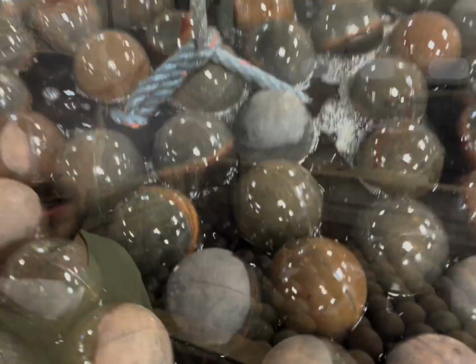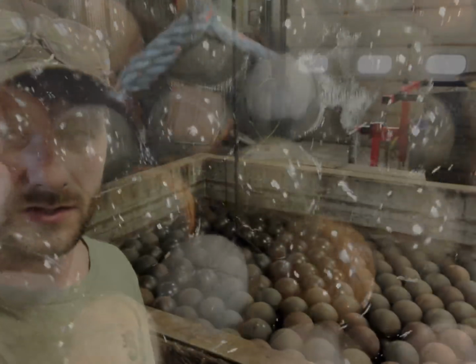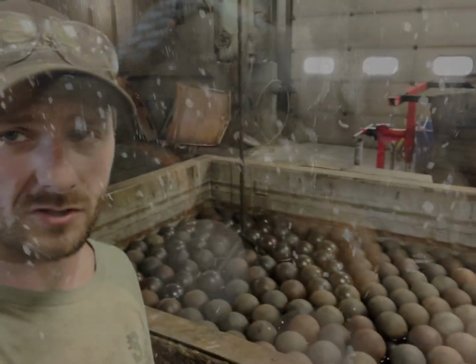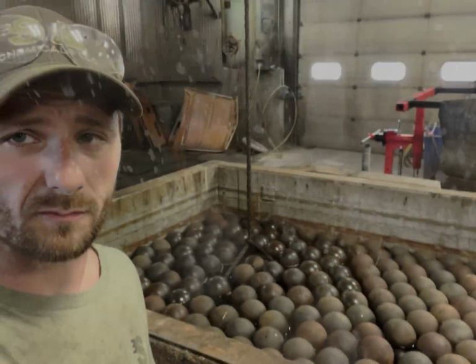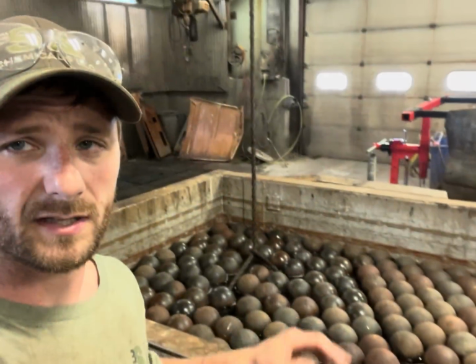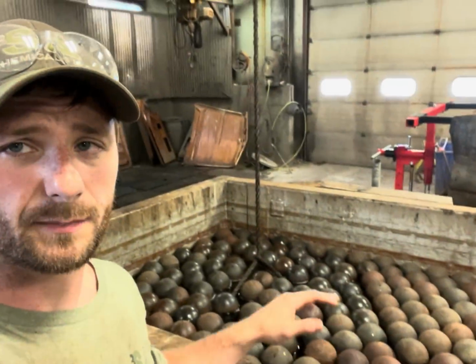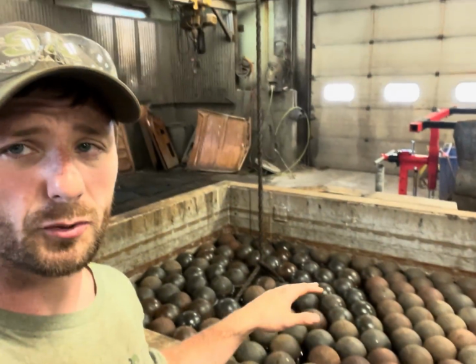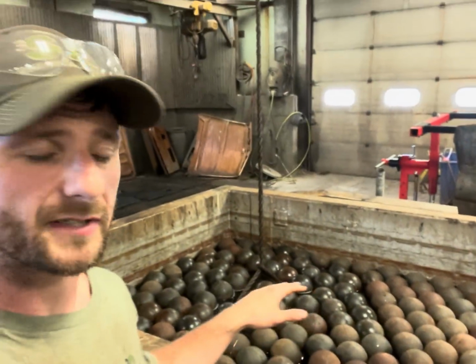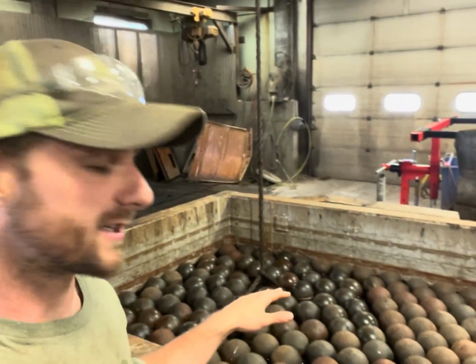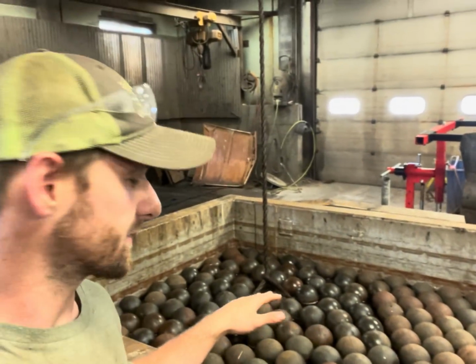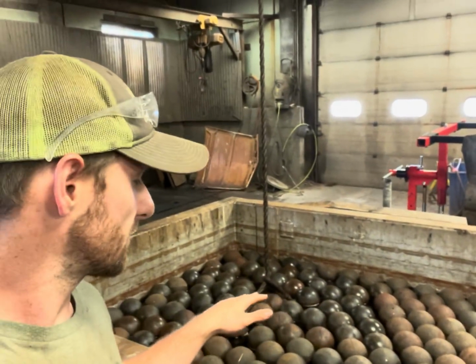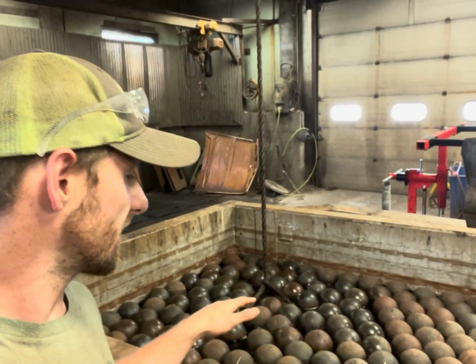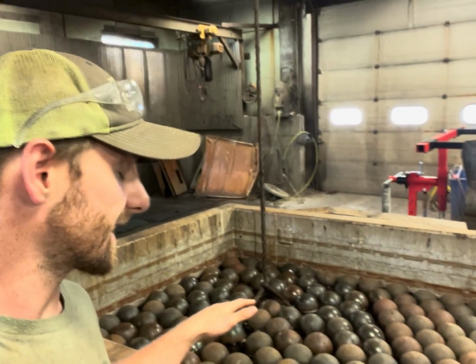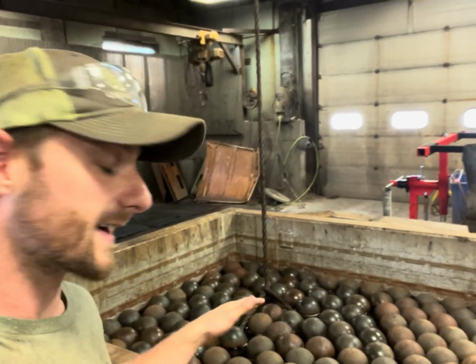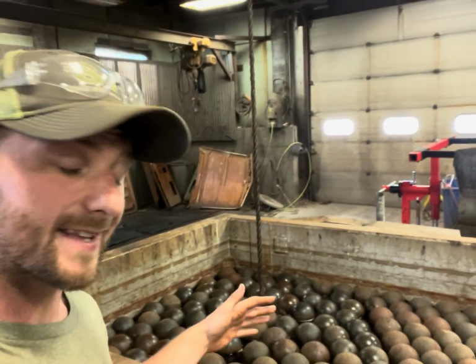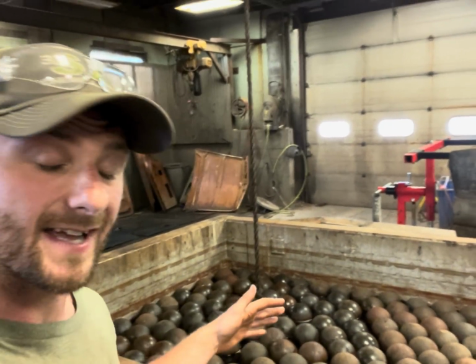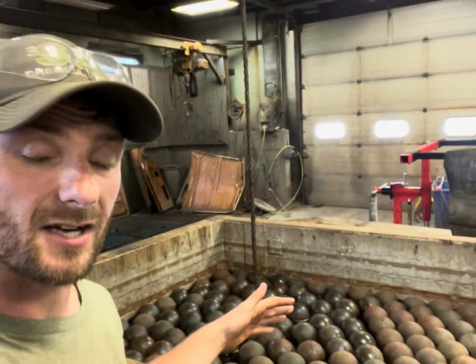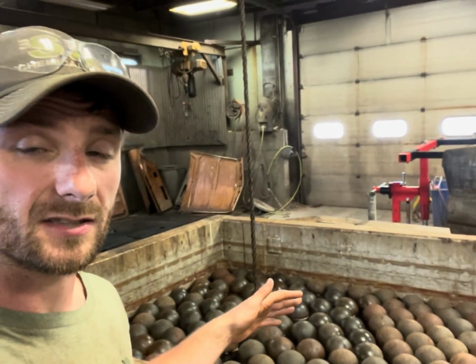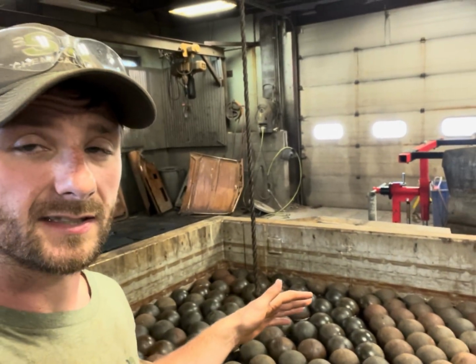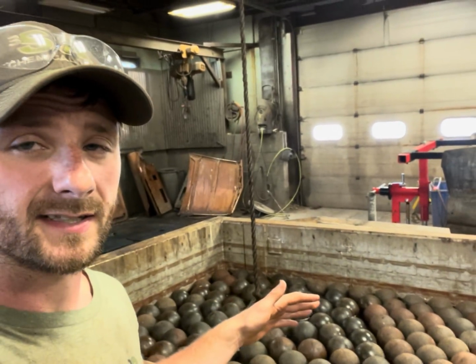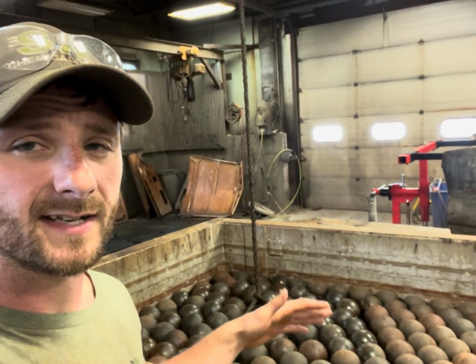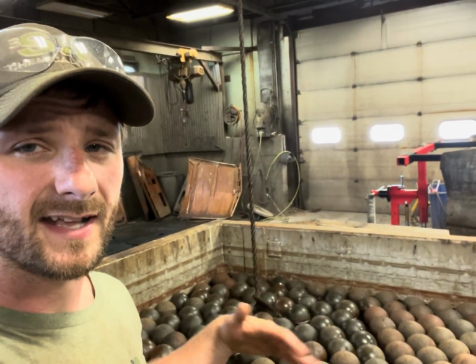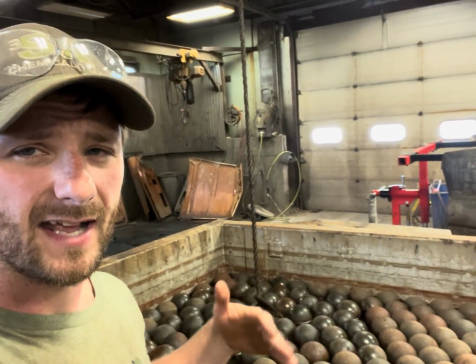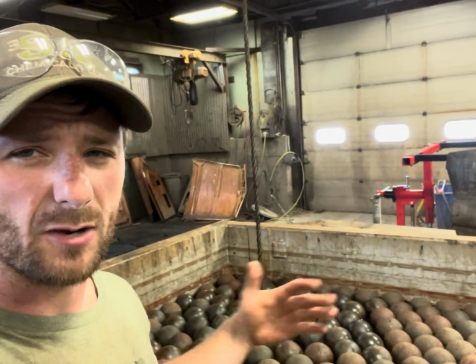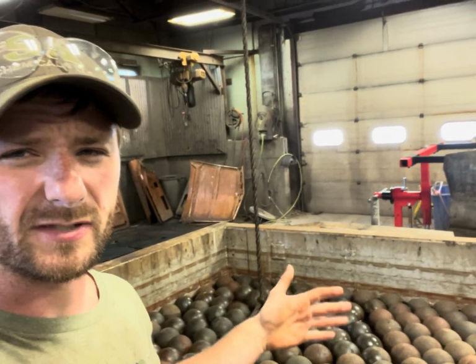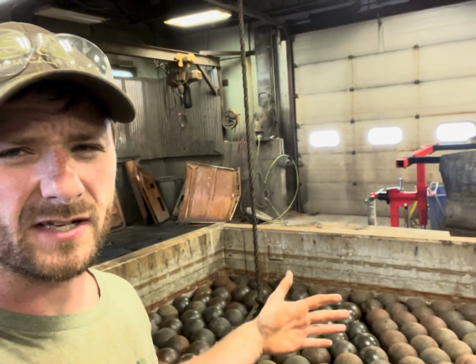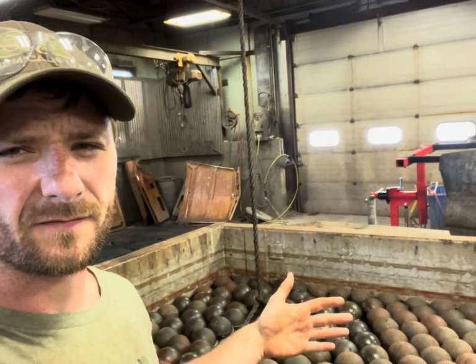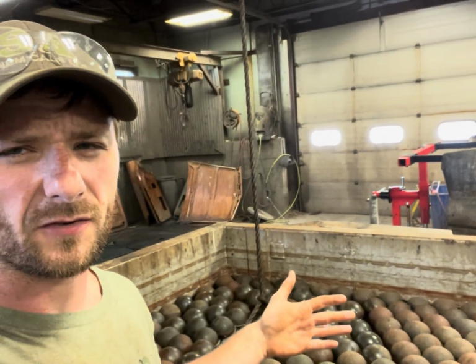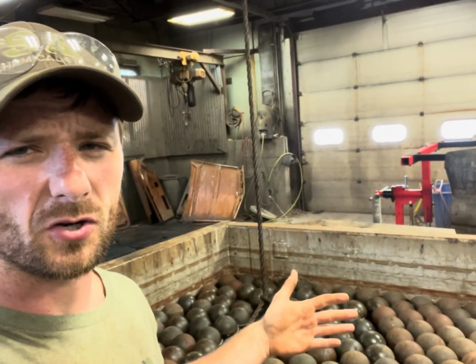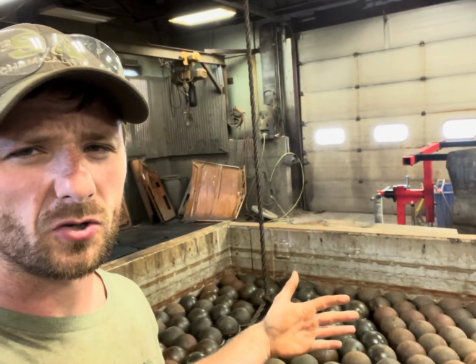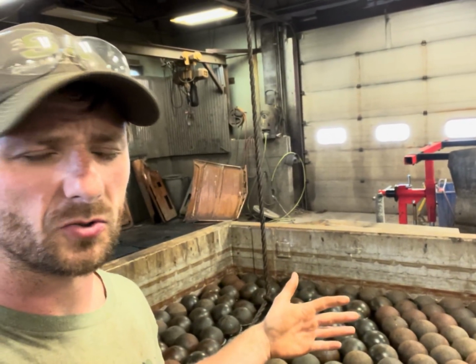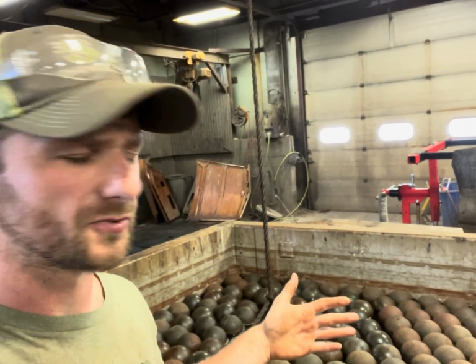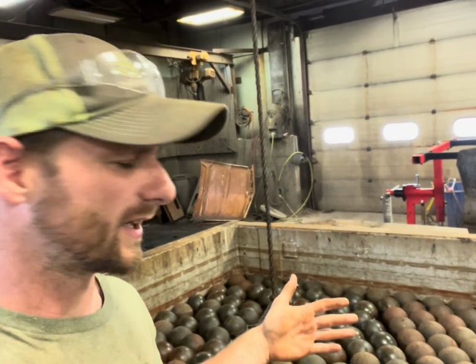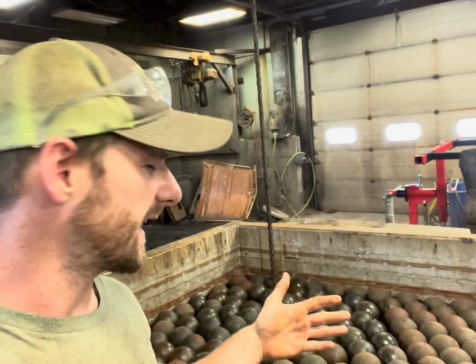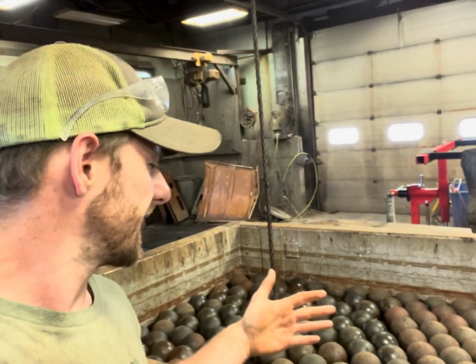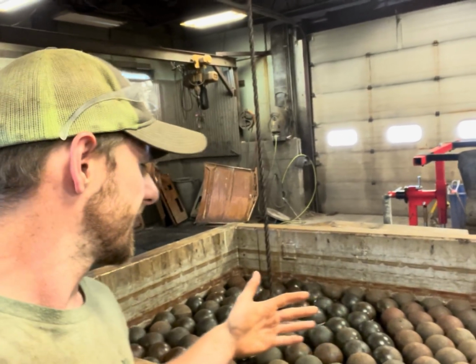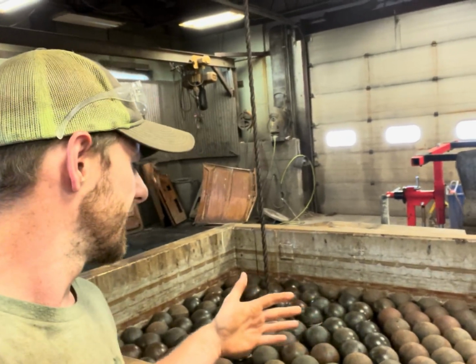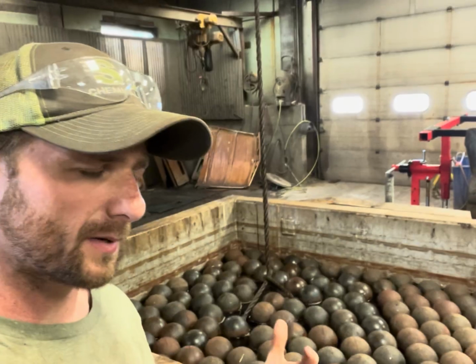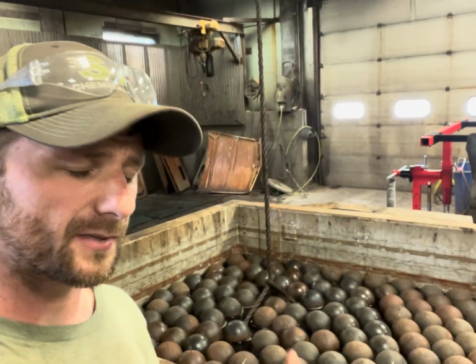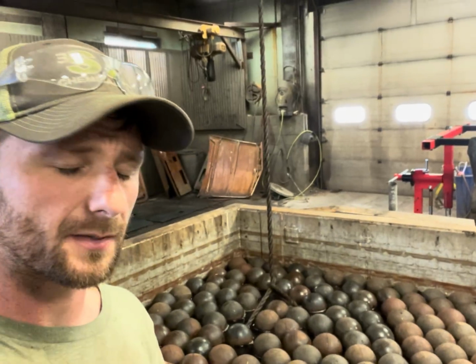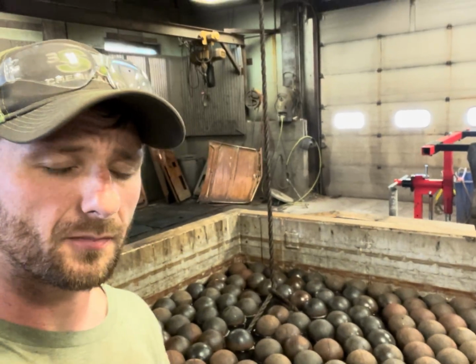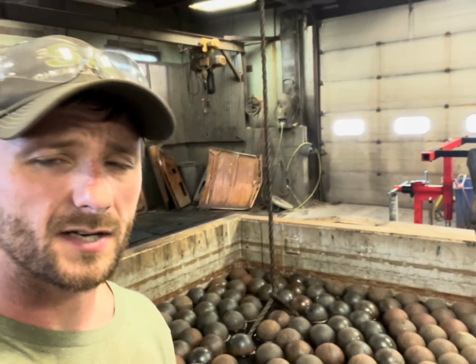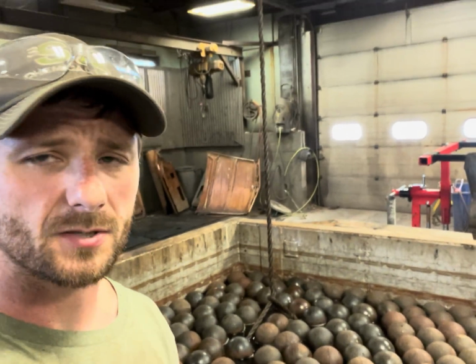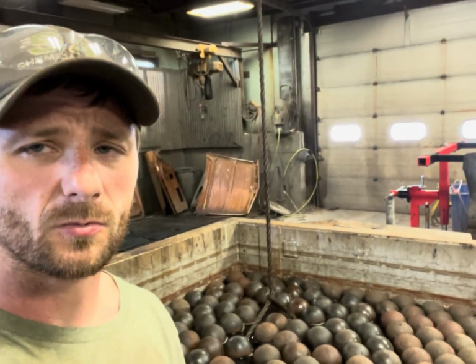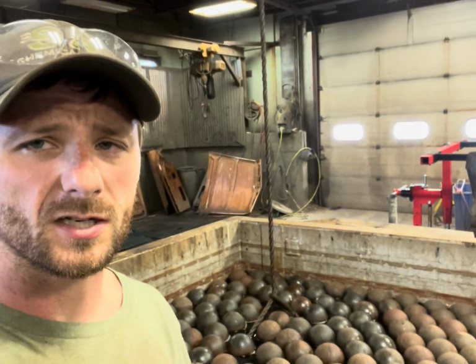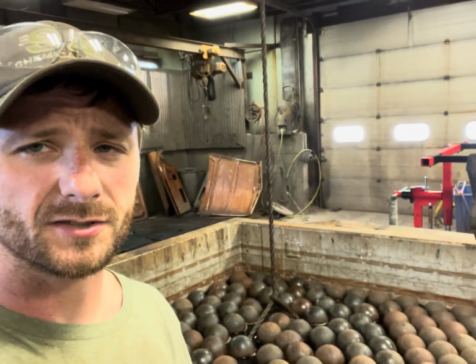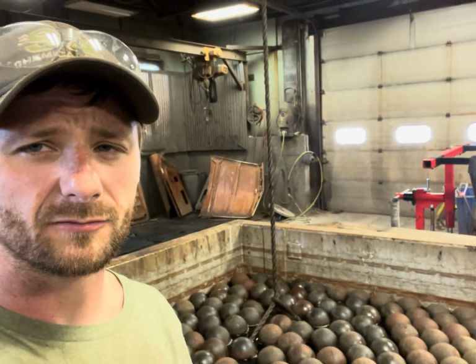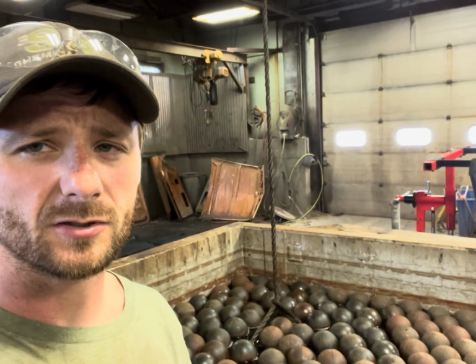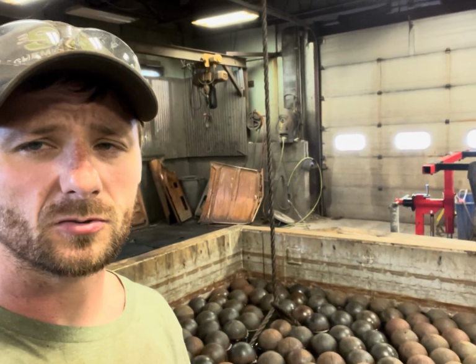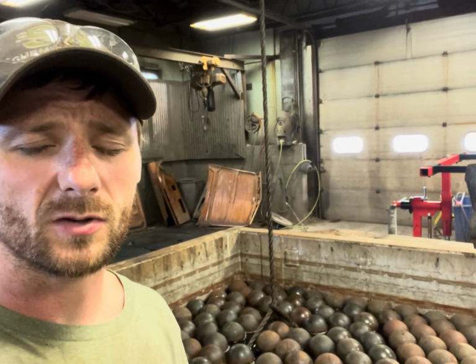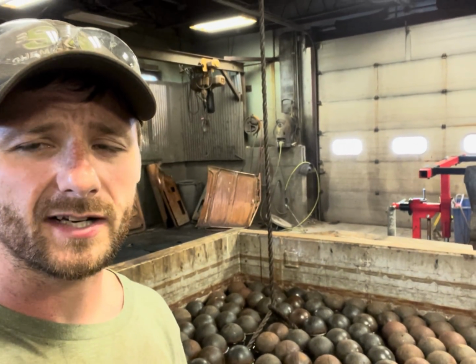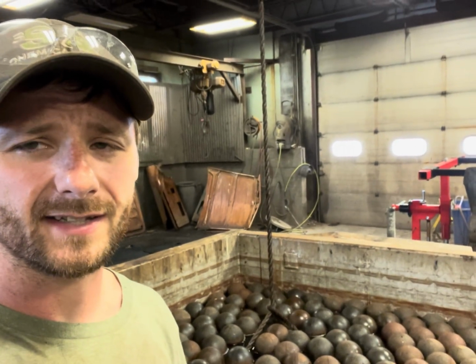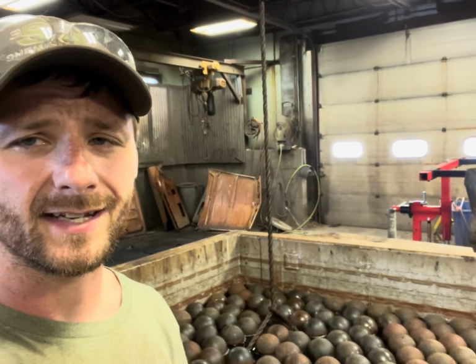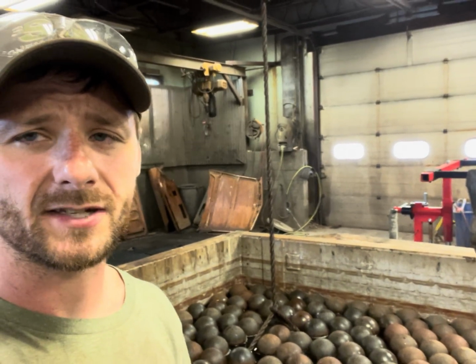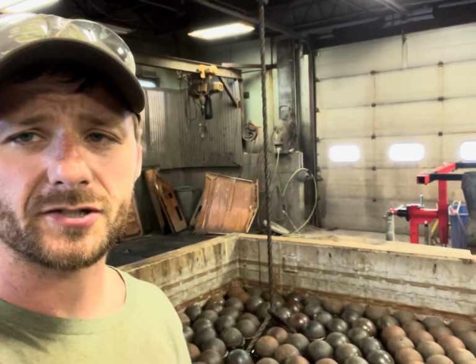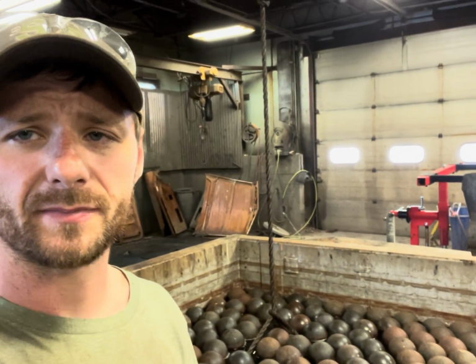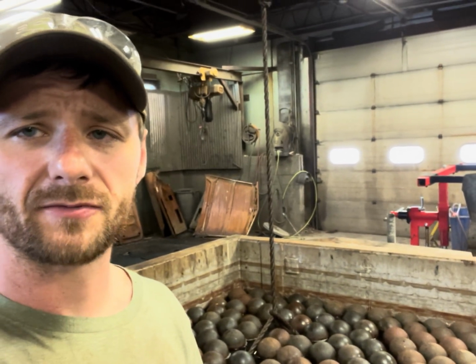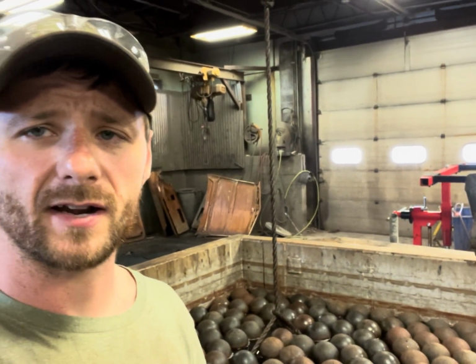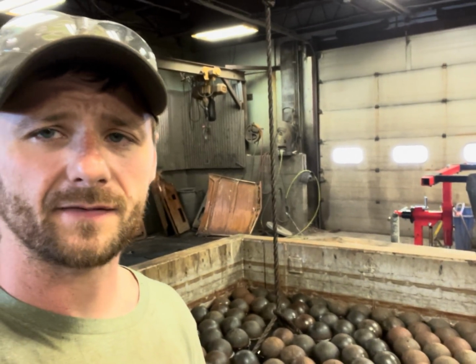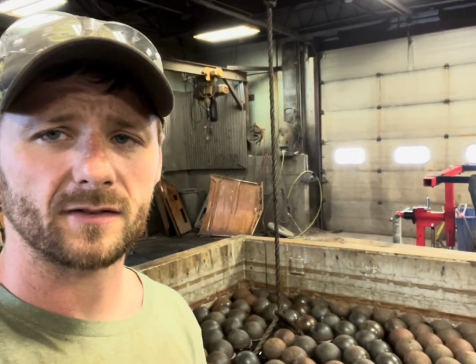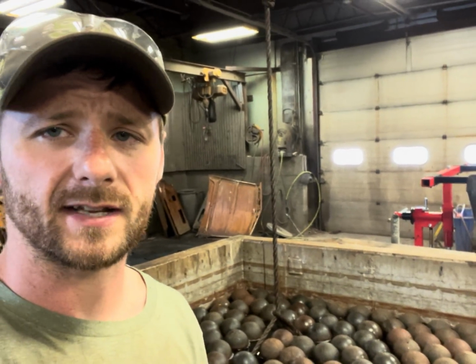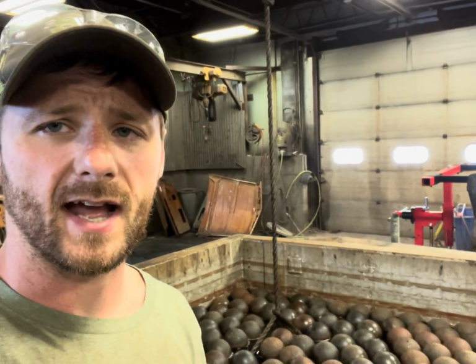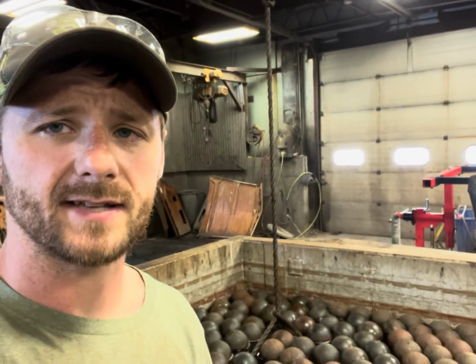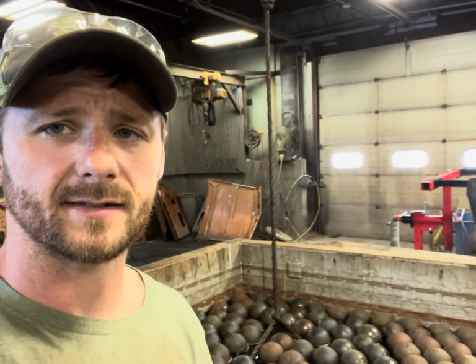I'm about to pull the engine block out of the alkaline — it was in for a whole day. I'm going to pressure wash it real quick and then it should be ready for the acid.